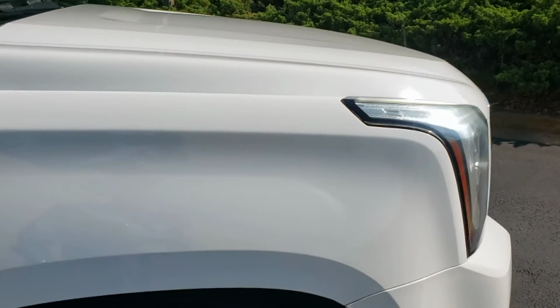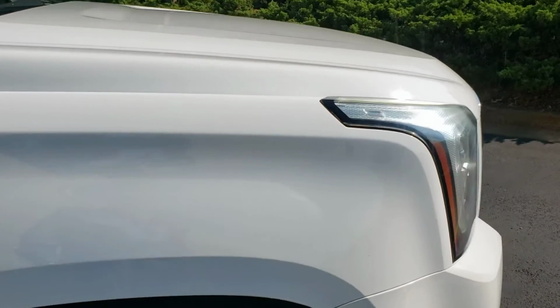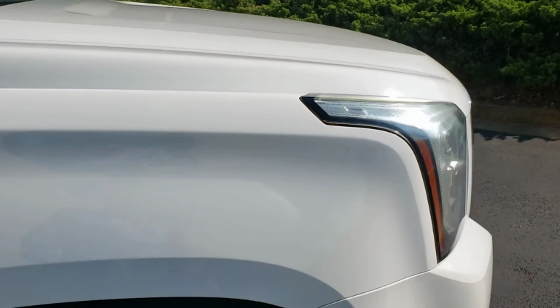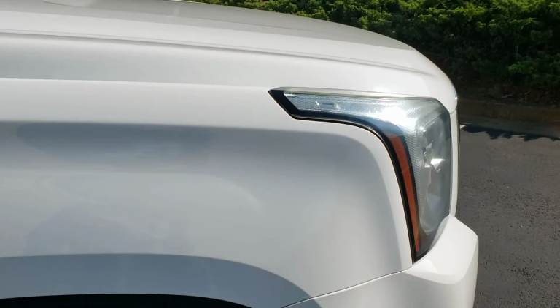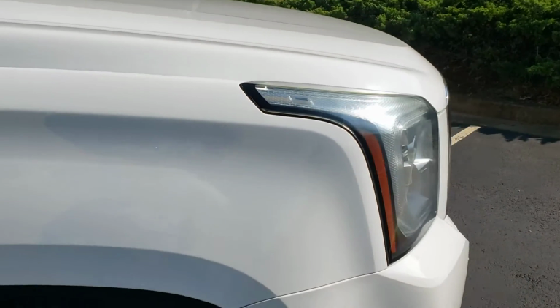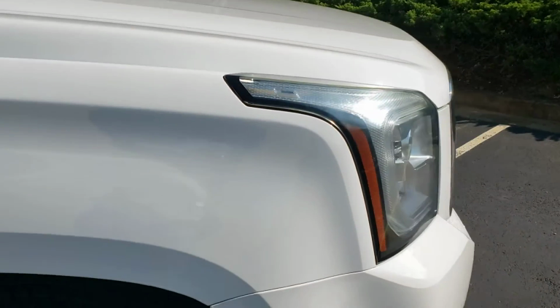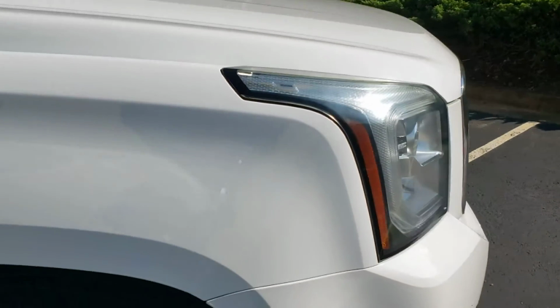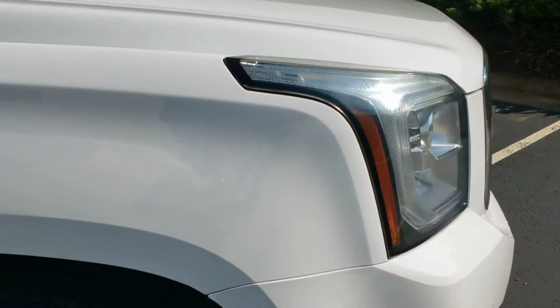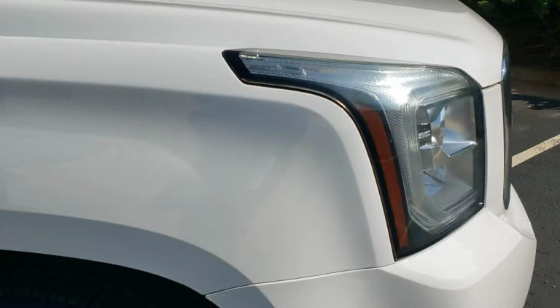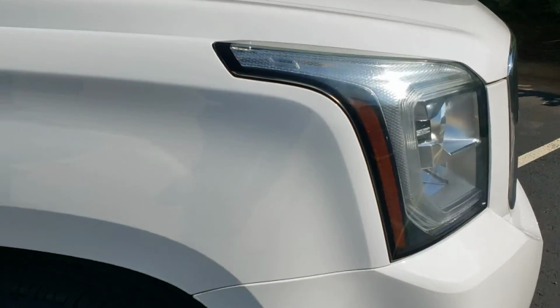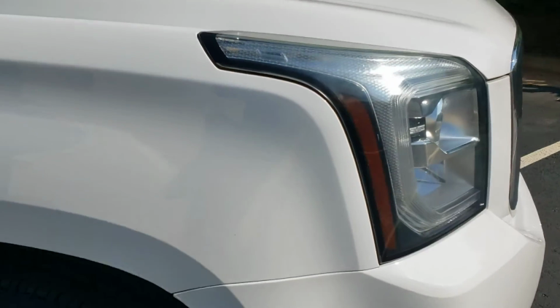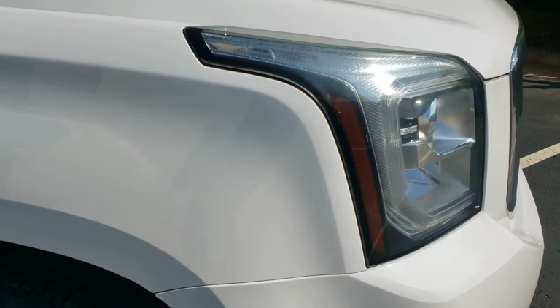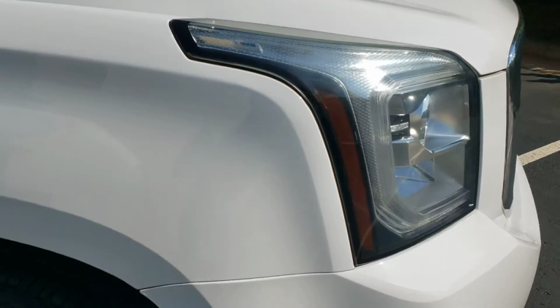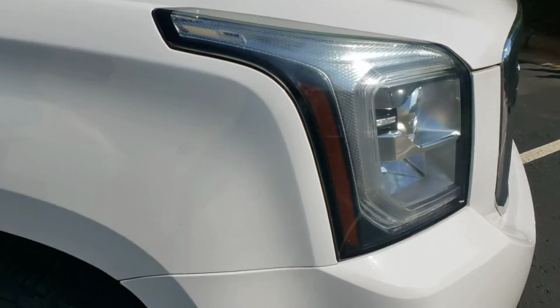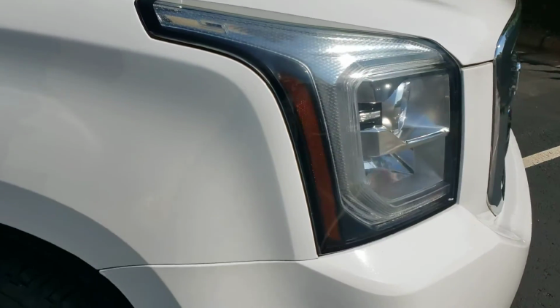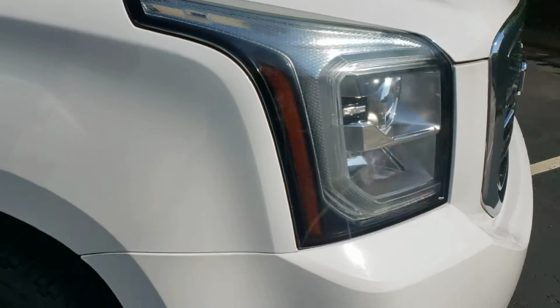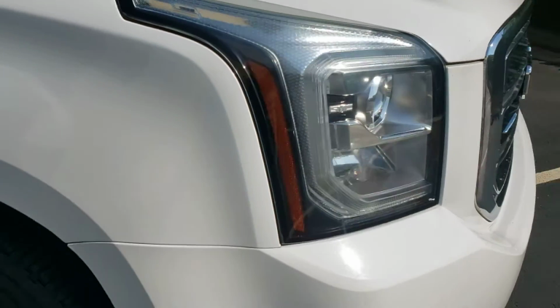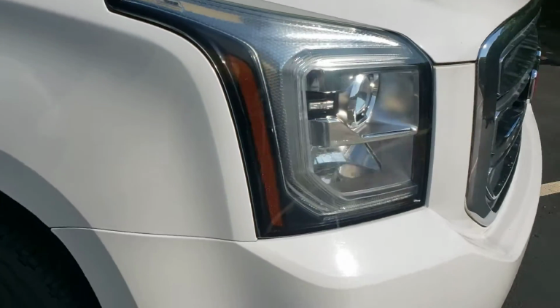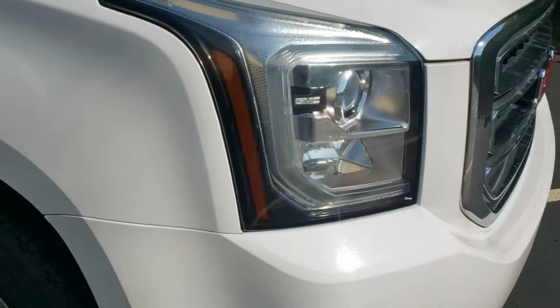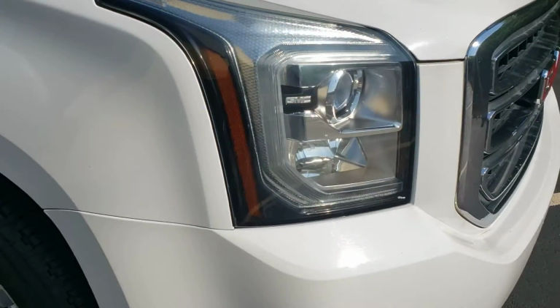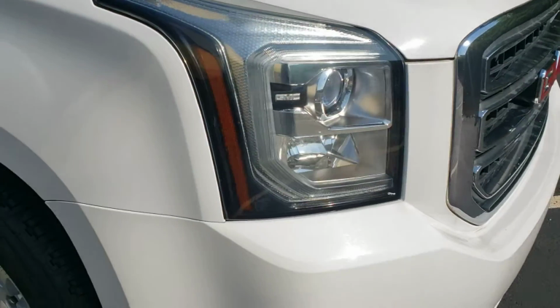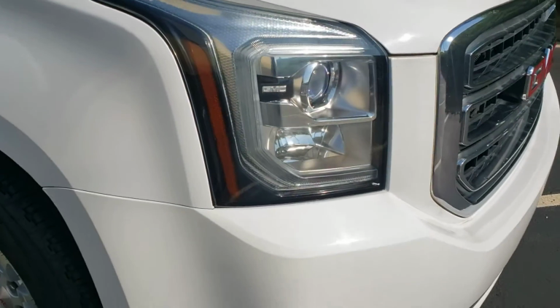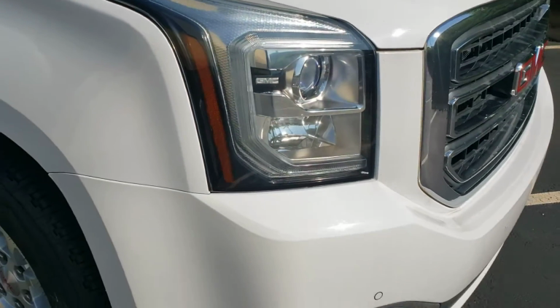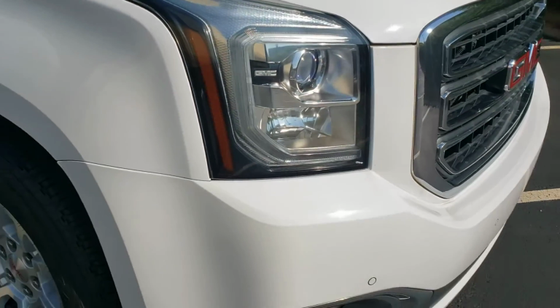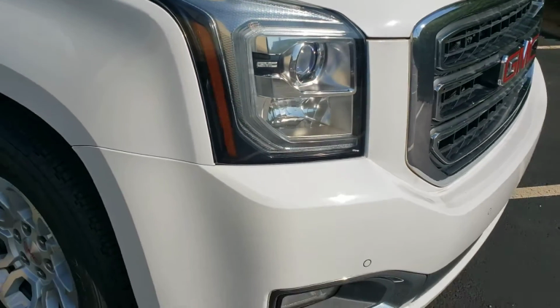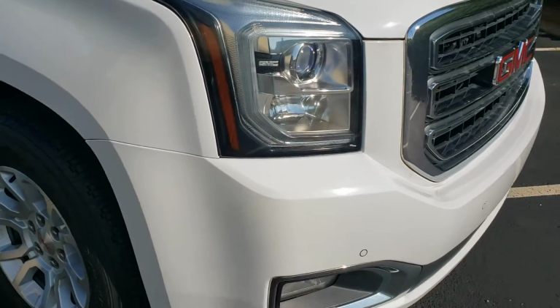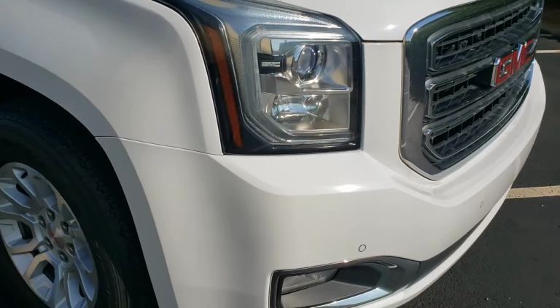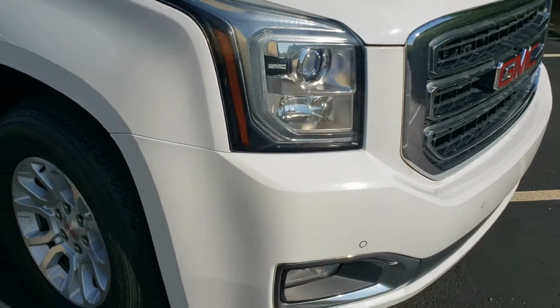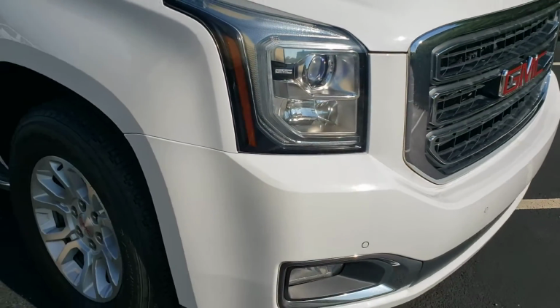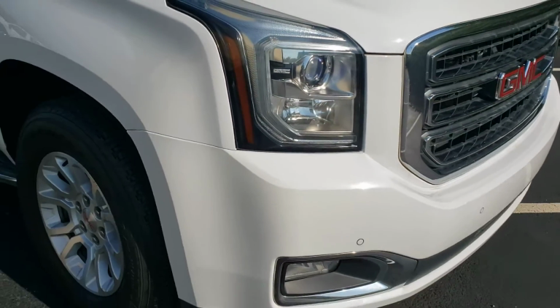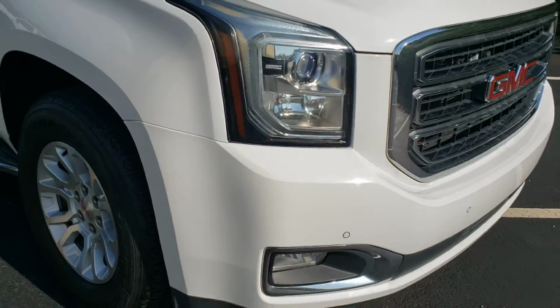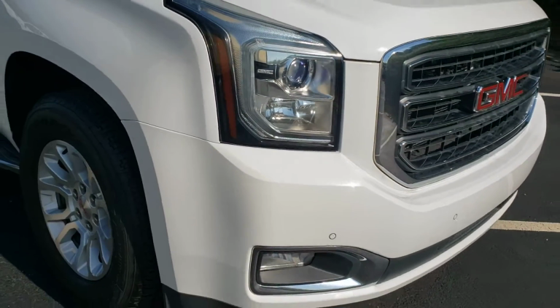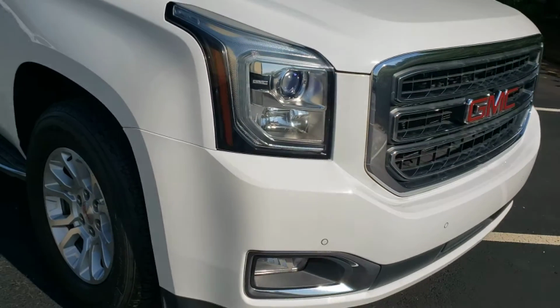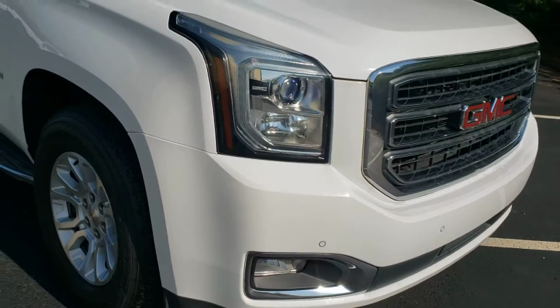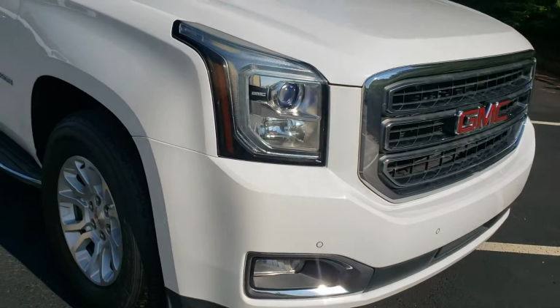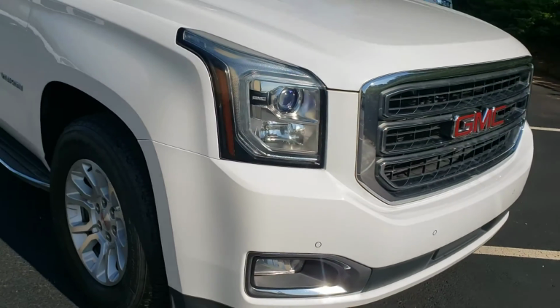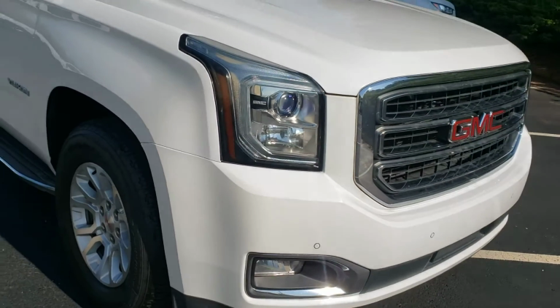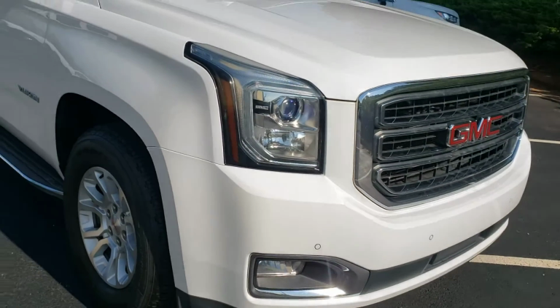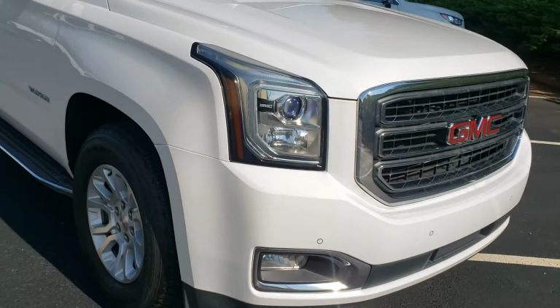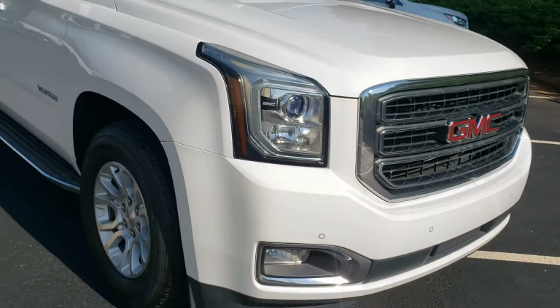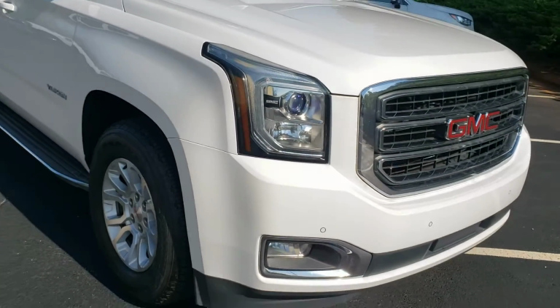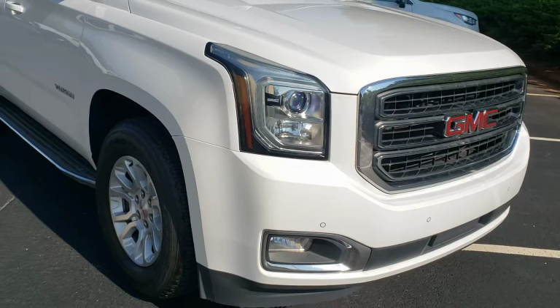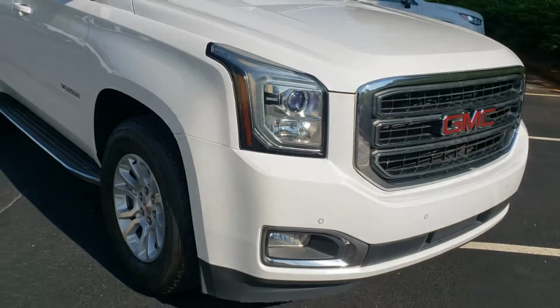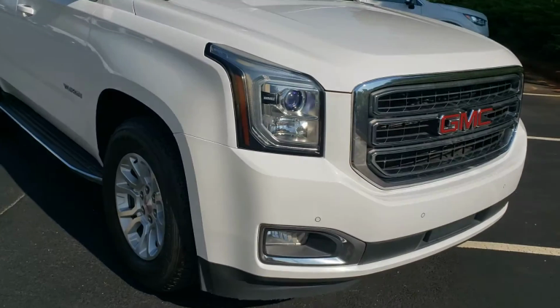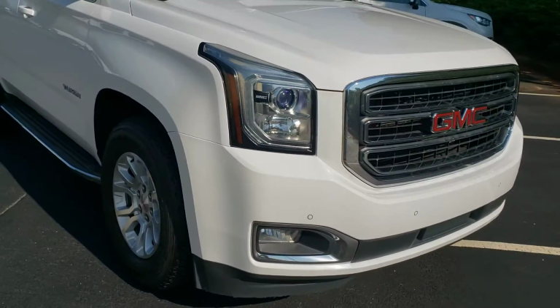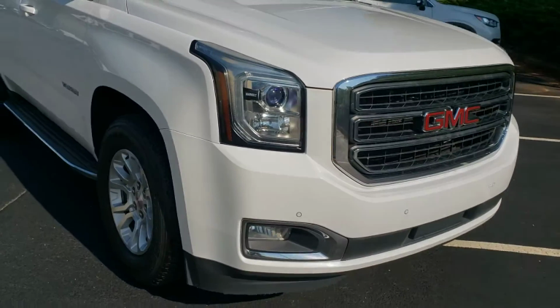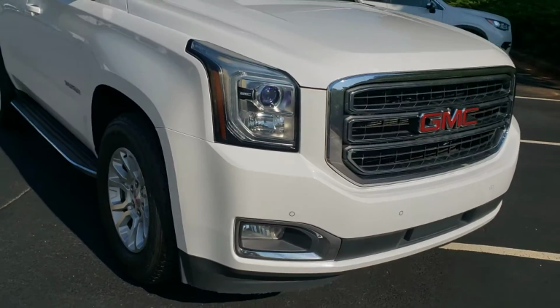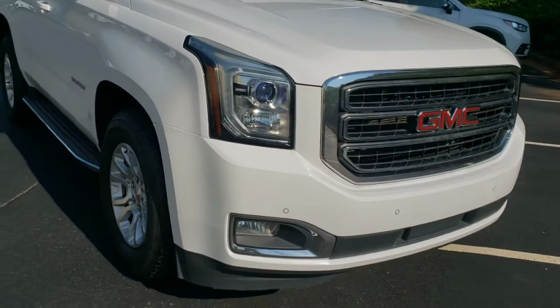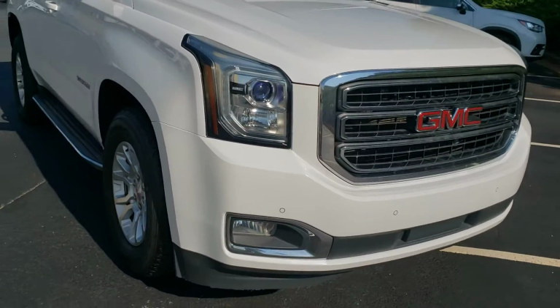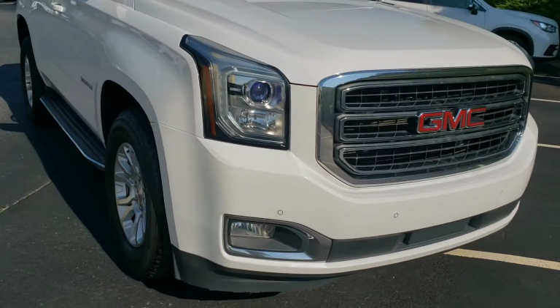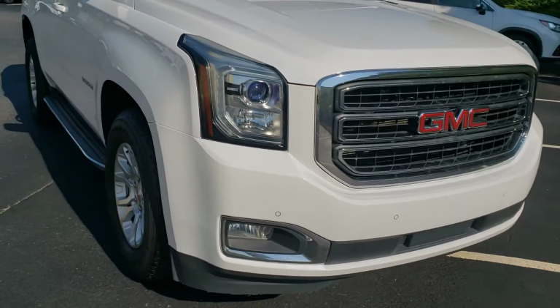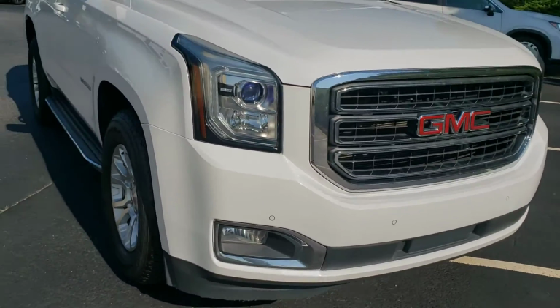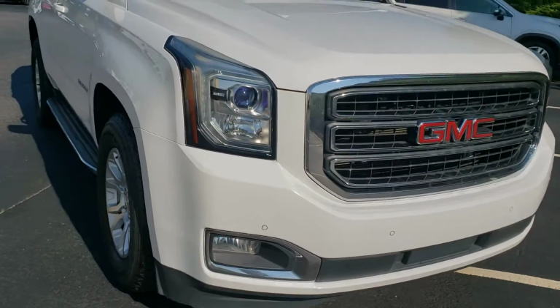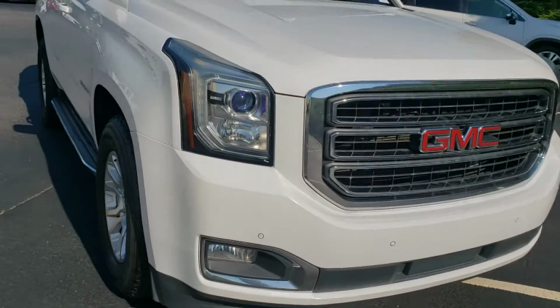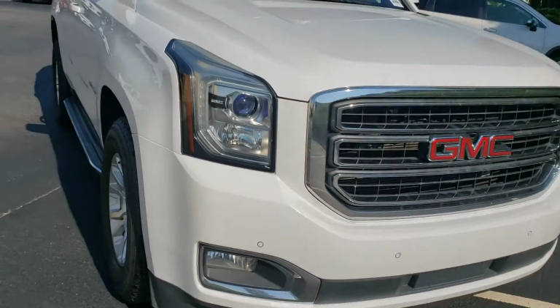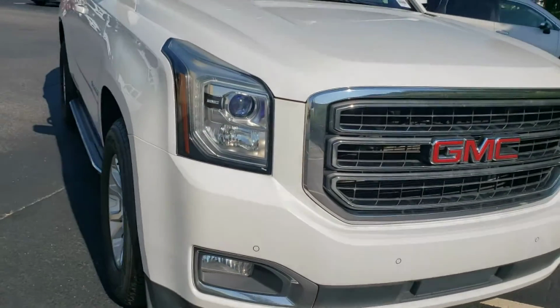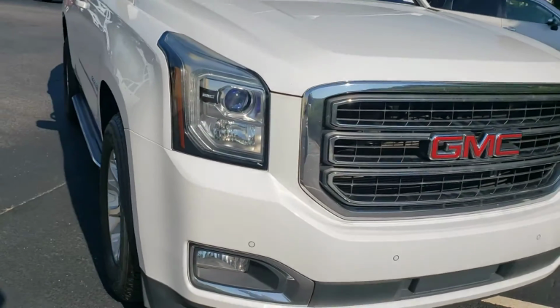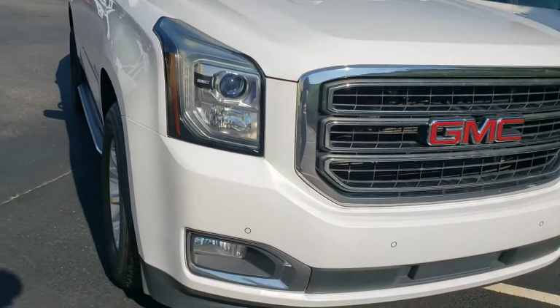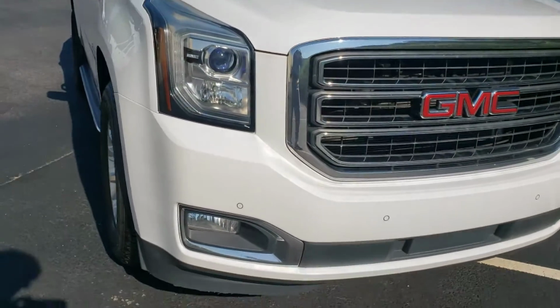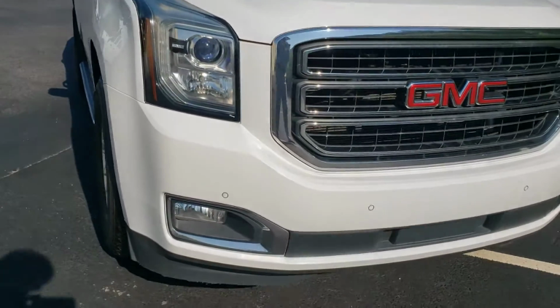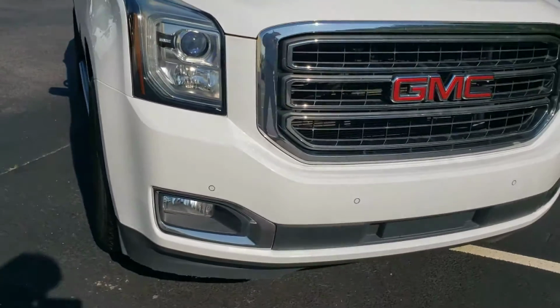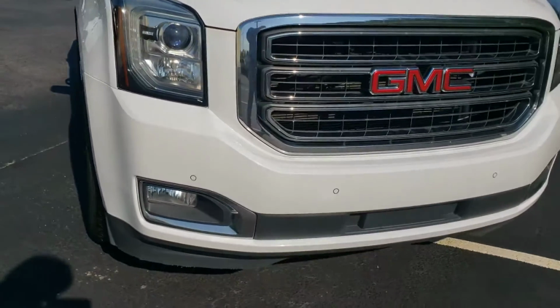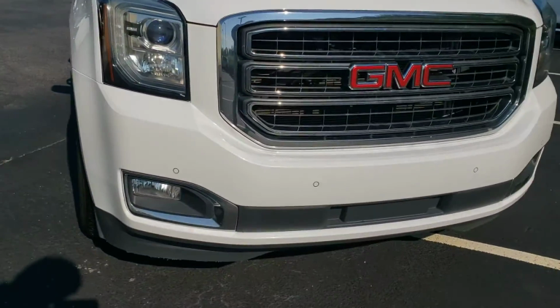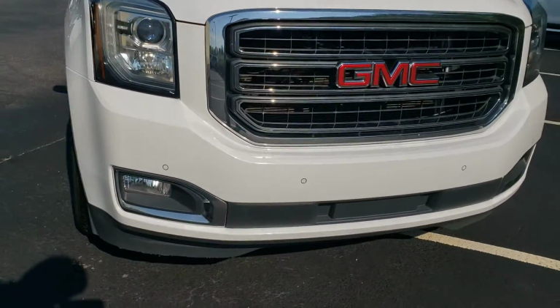Even the front end of it looks great. You would think with that many miles on it, it would be pretty beat up up front, but such is not the case.